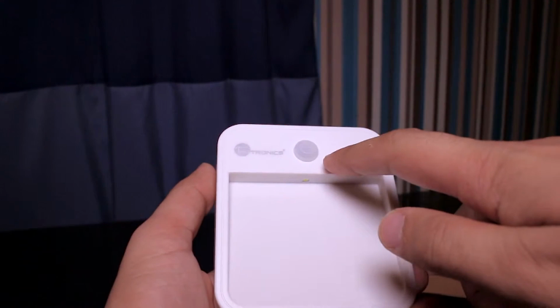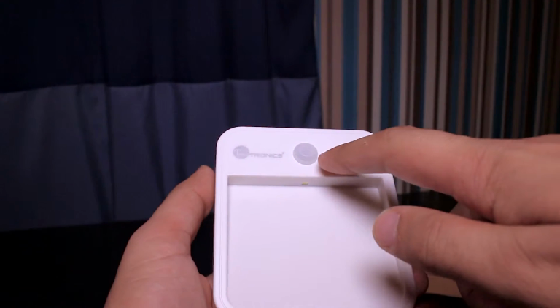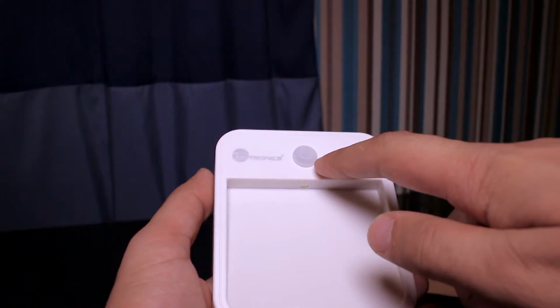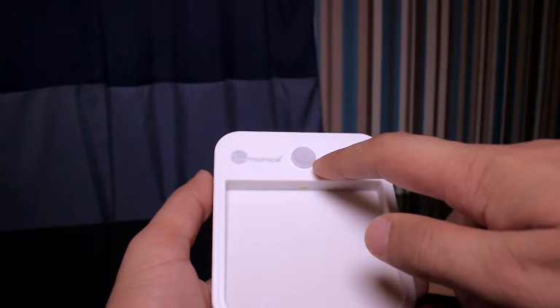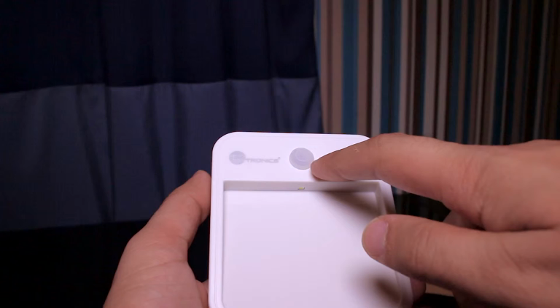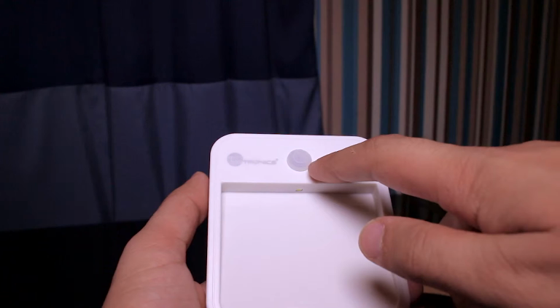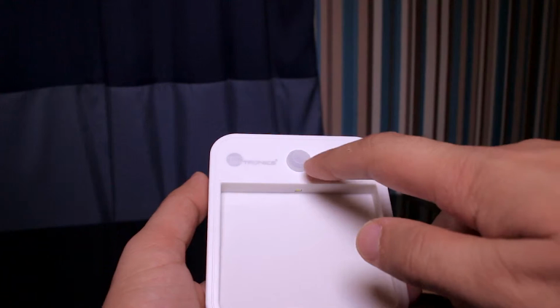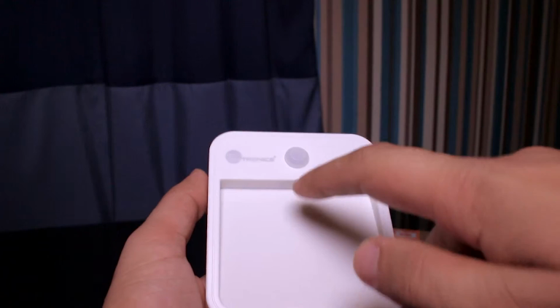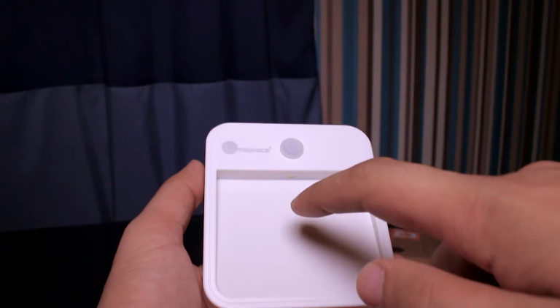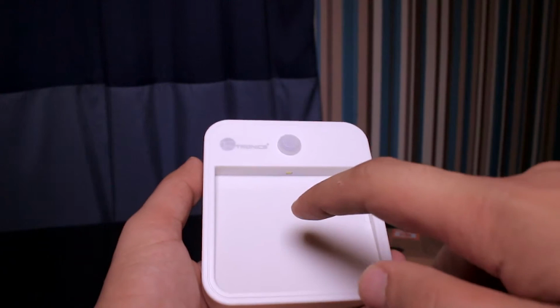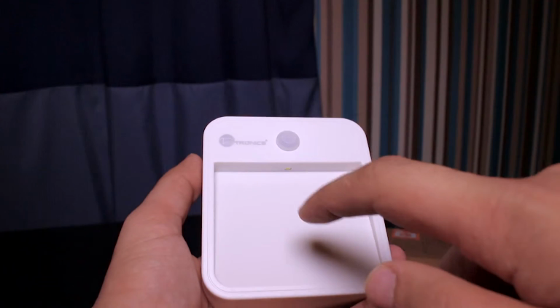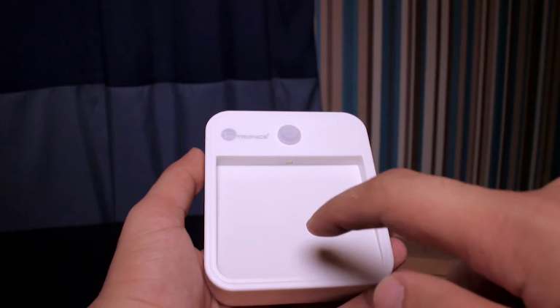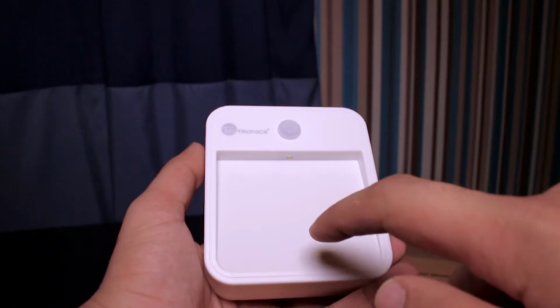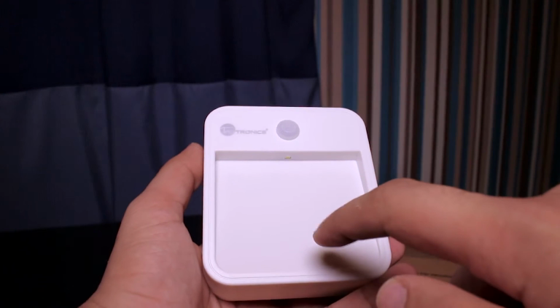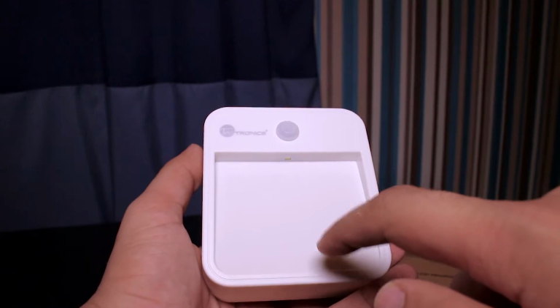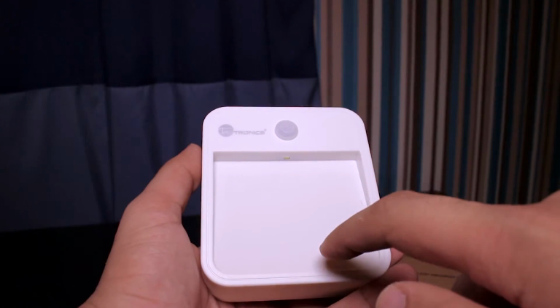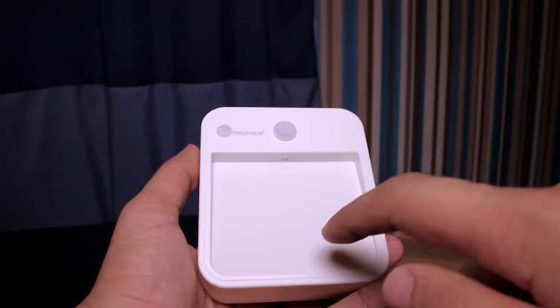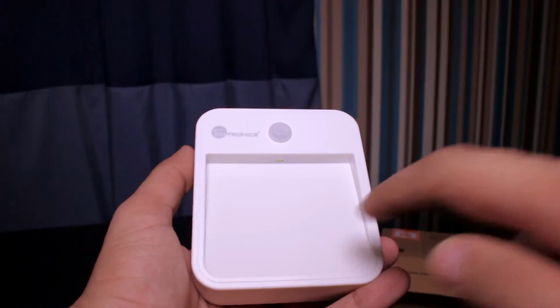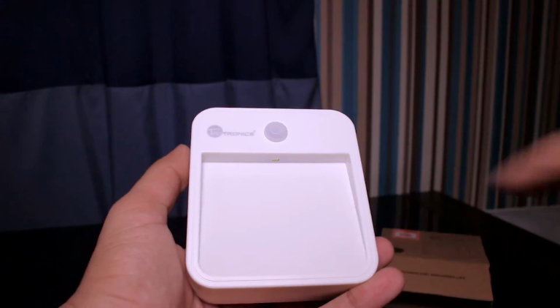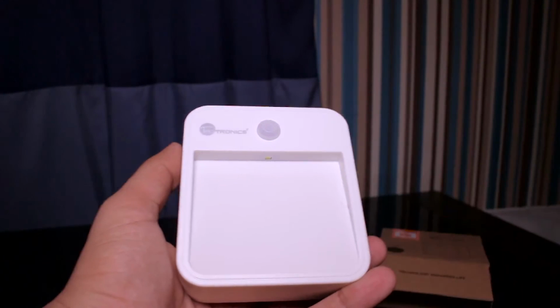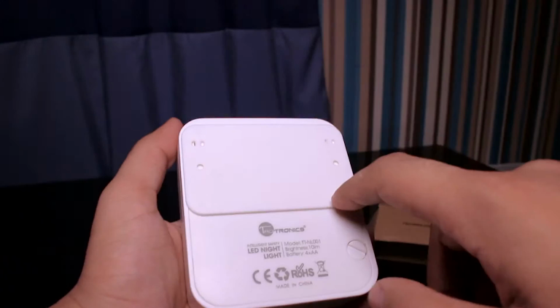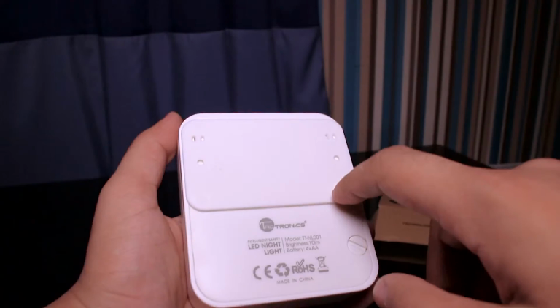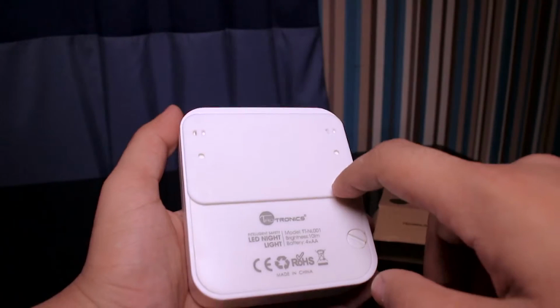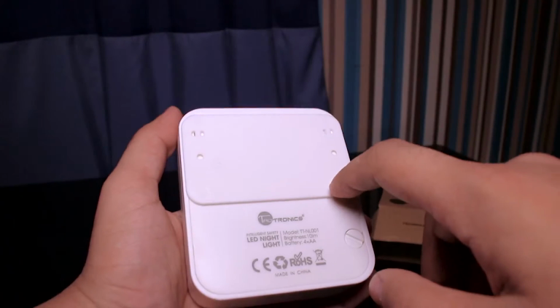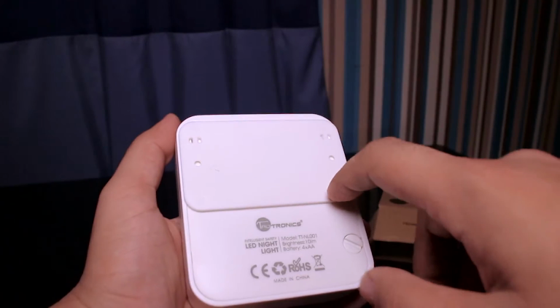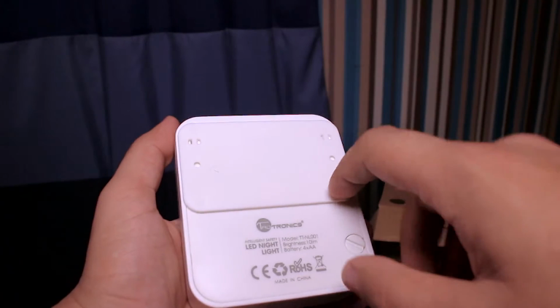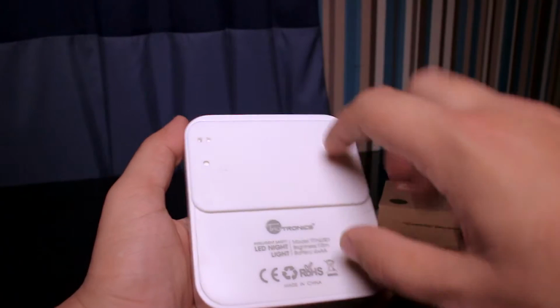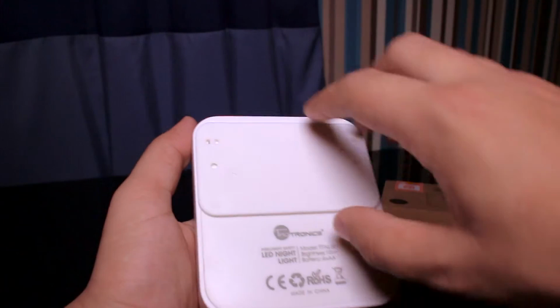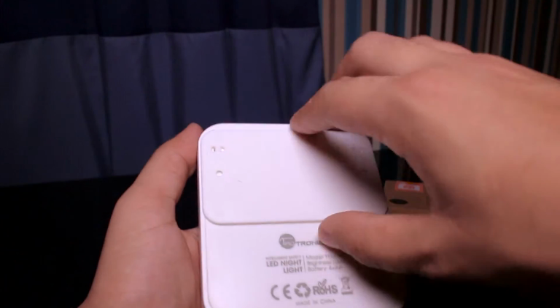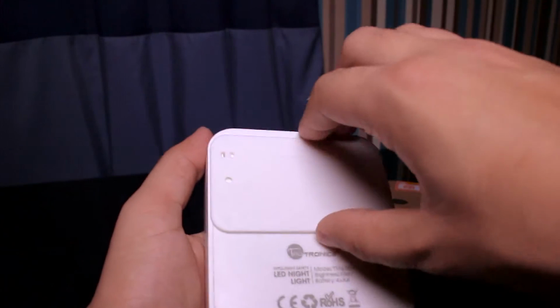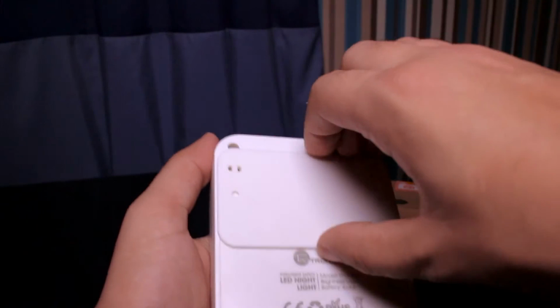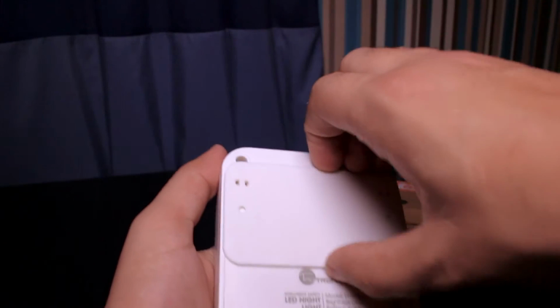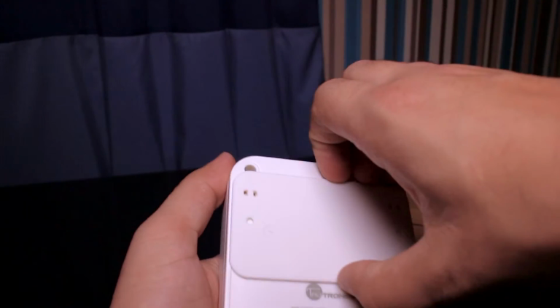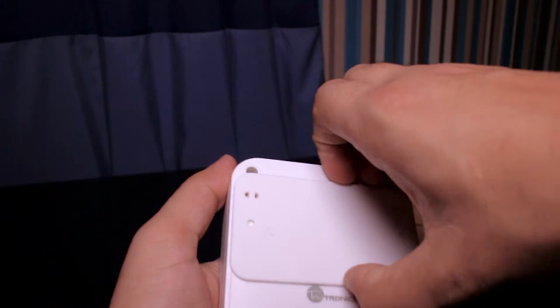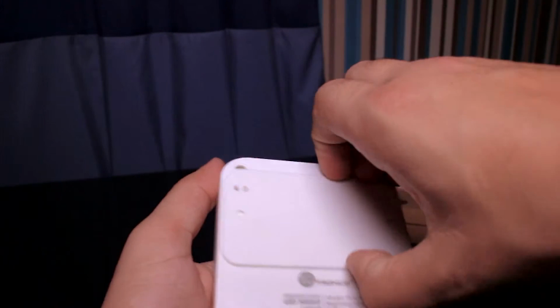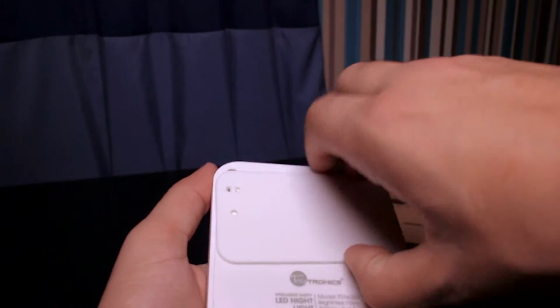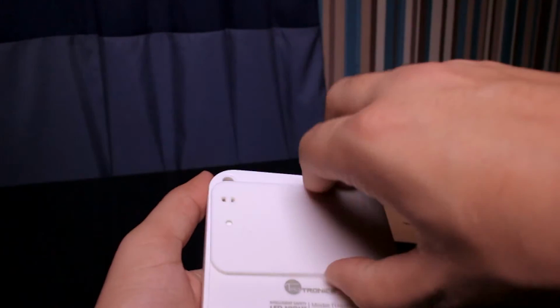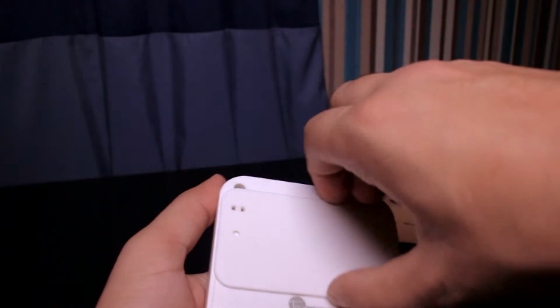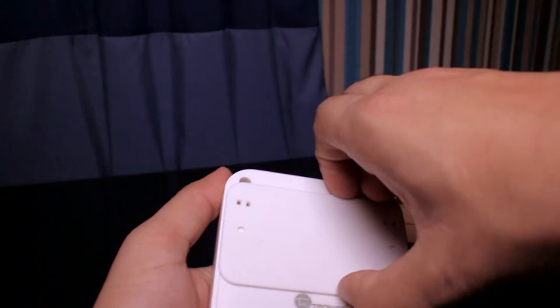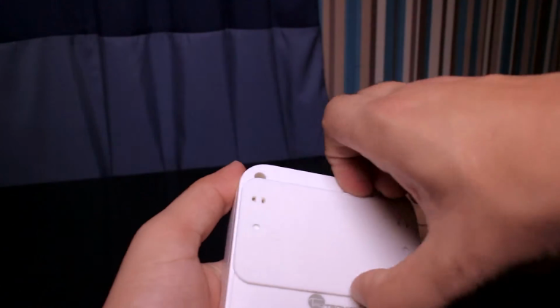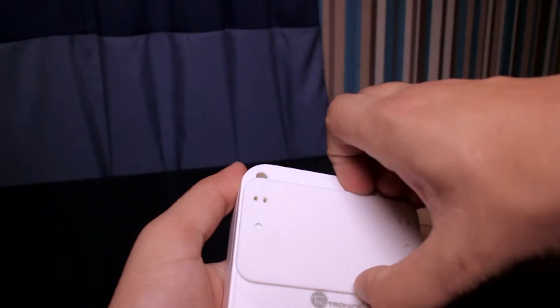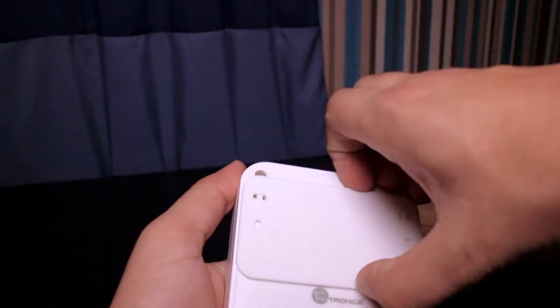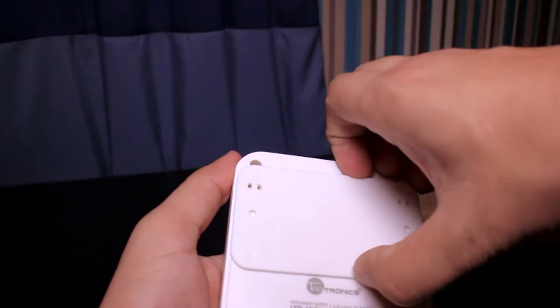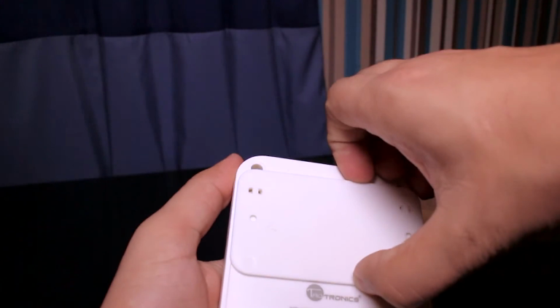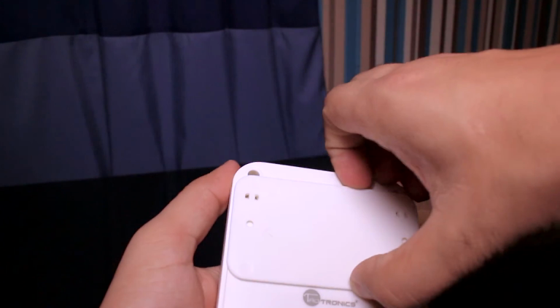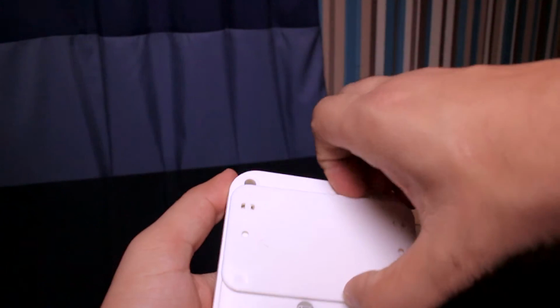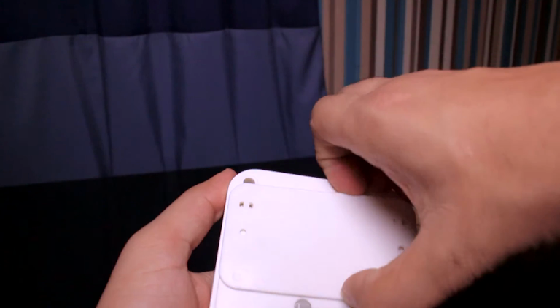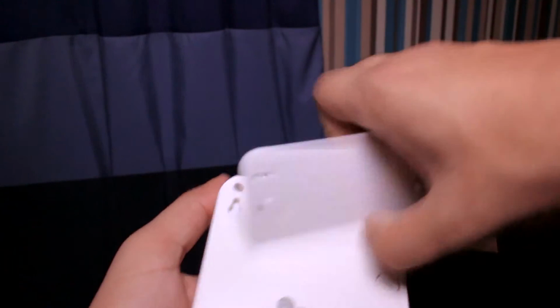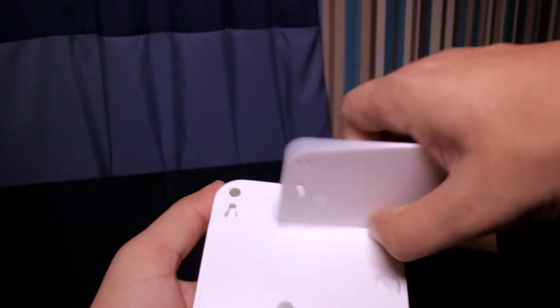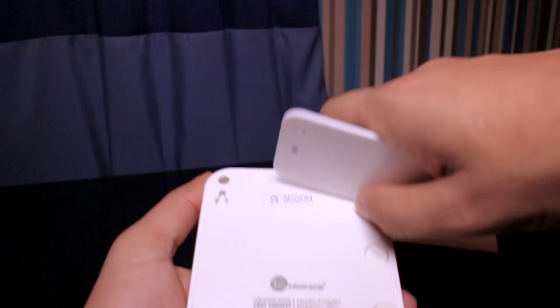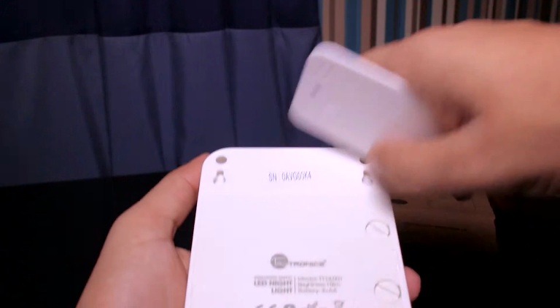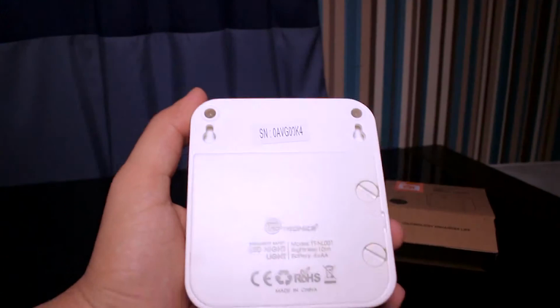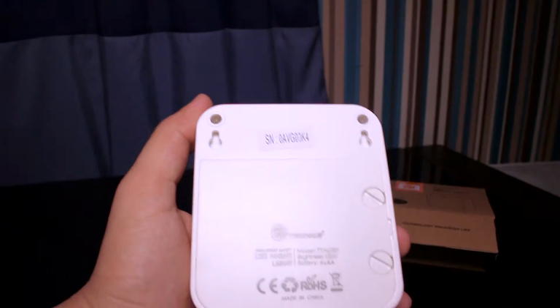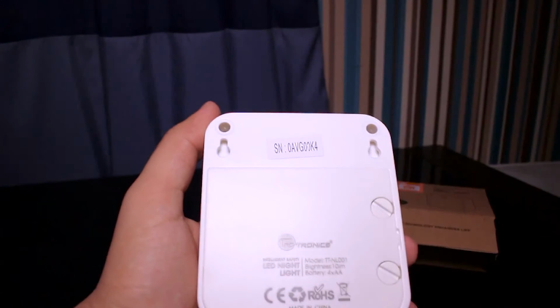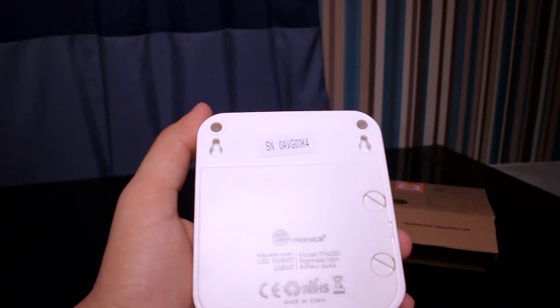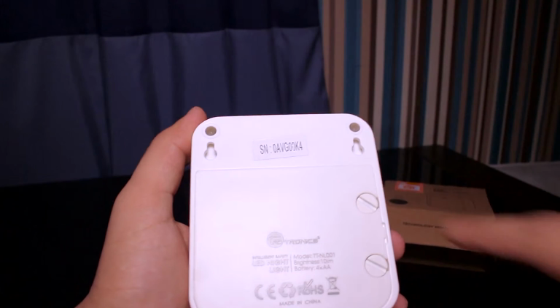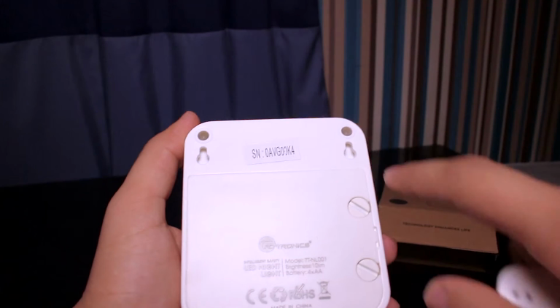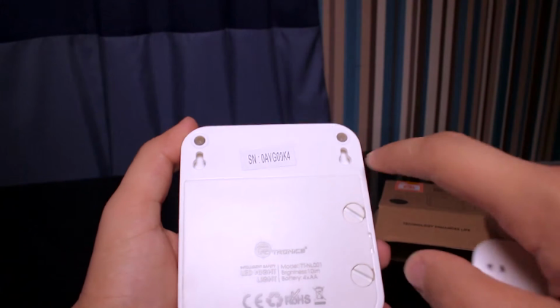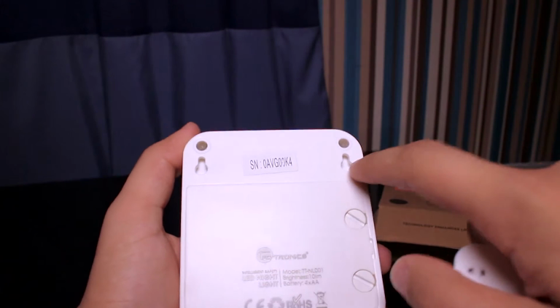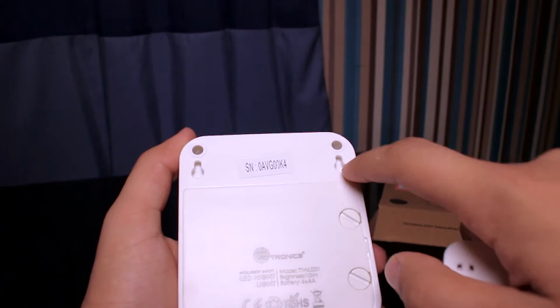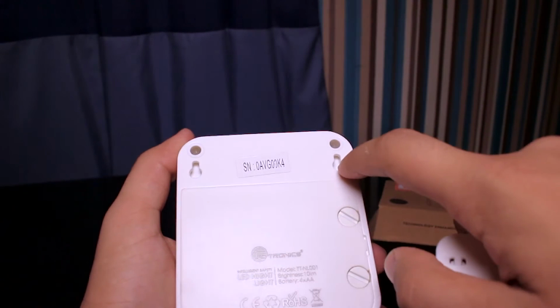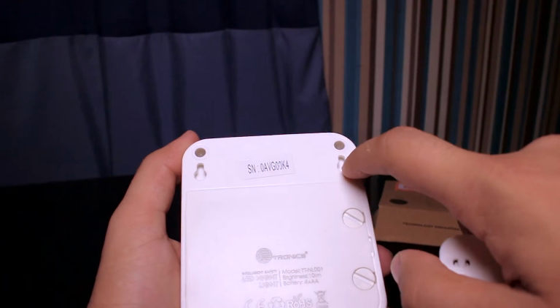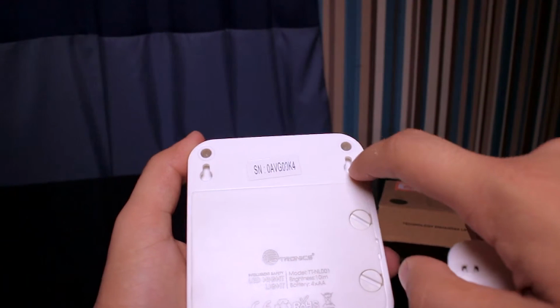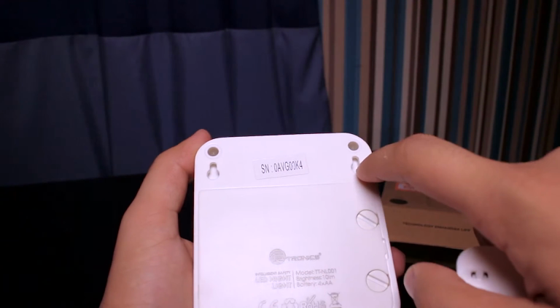On the front here we have the sensor and LED lamp. What we need to do is remove this to get inside to the battery. Here we have the hooks.